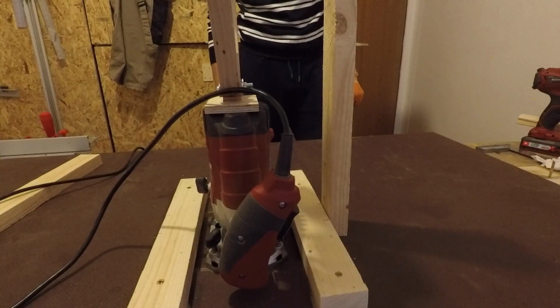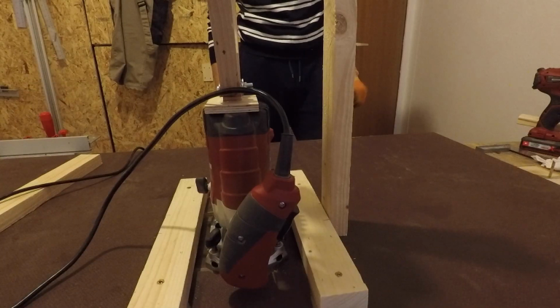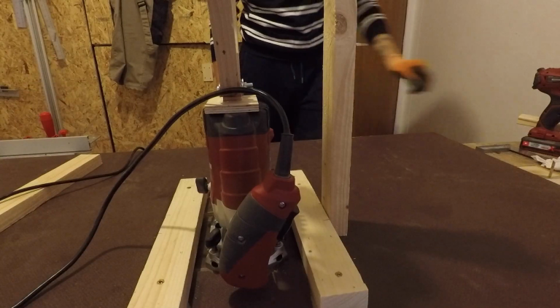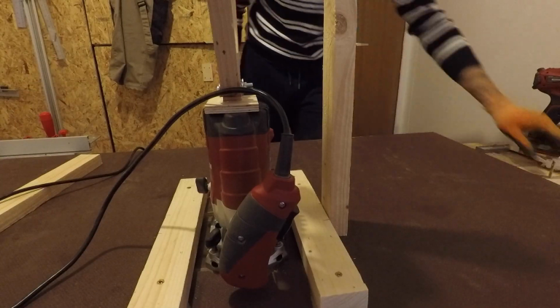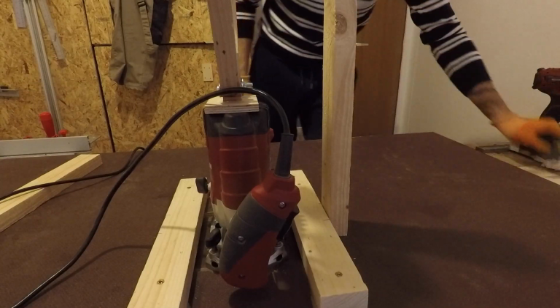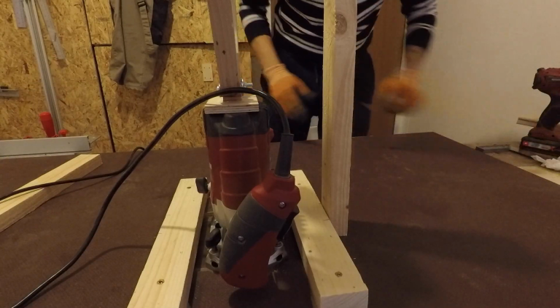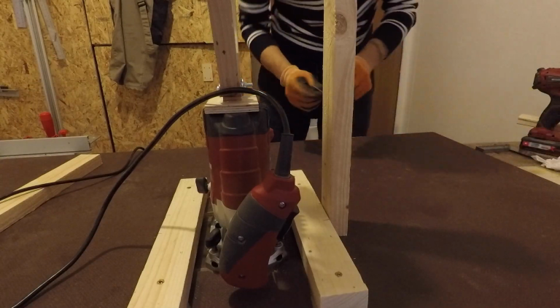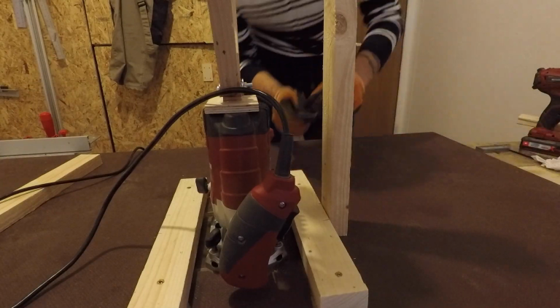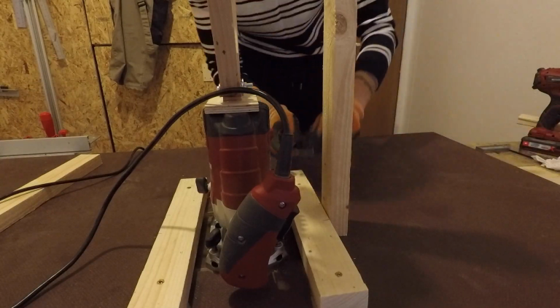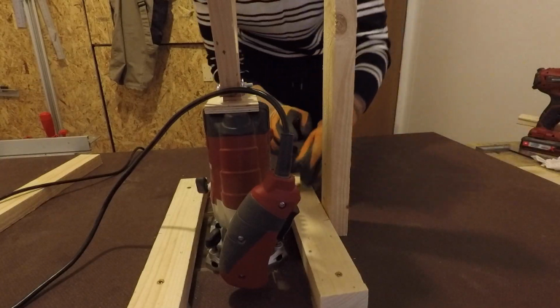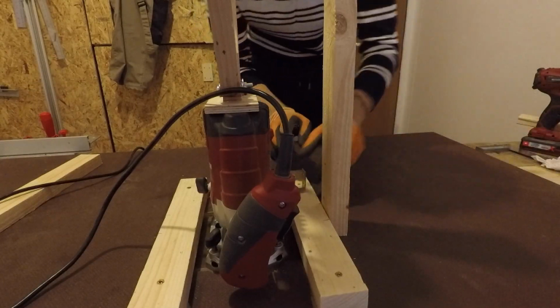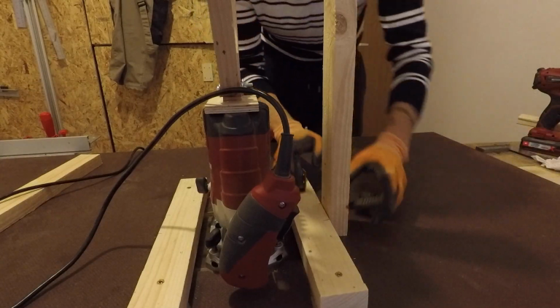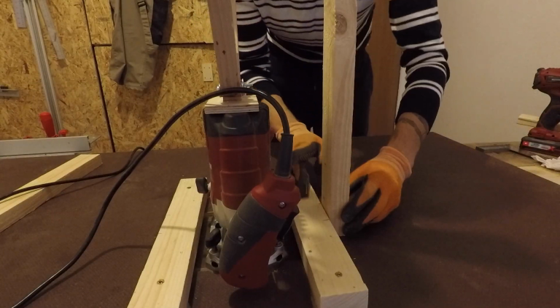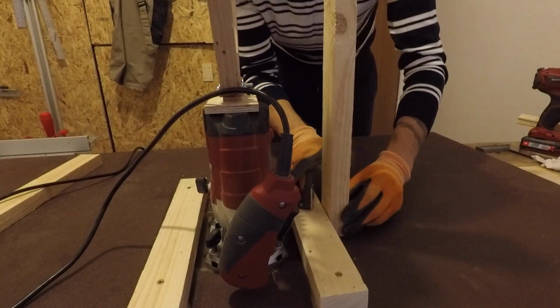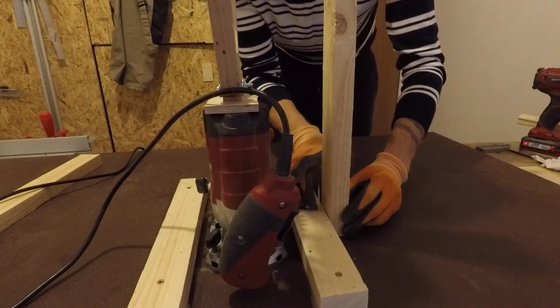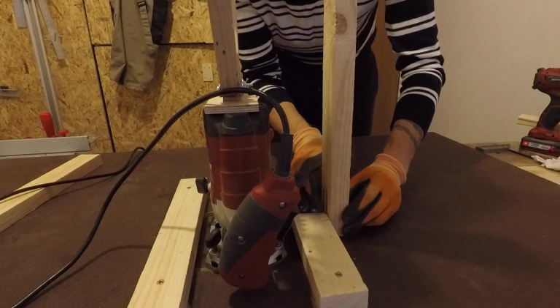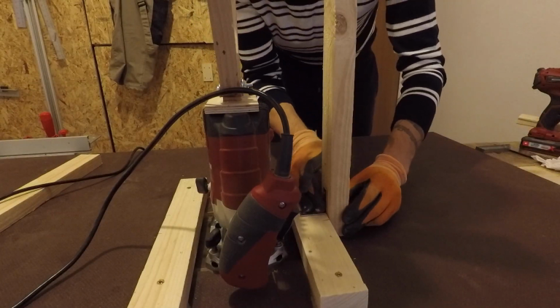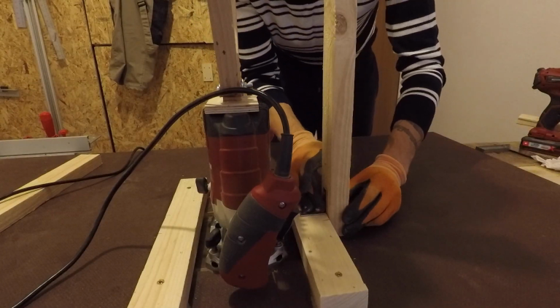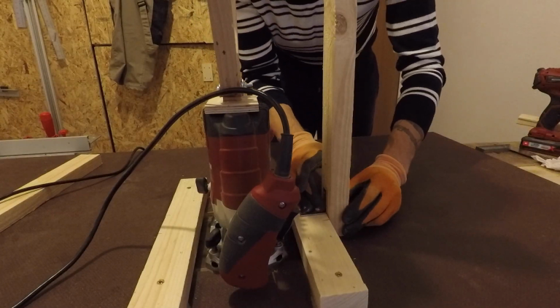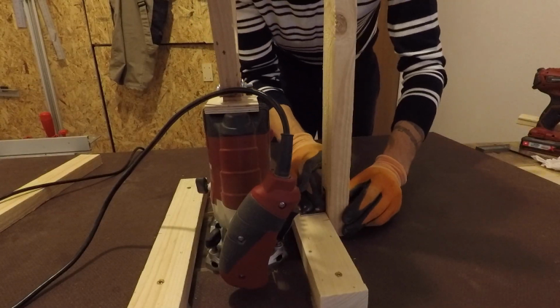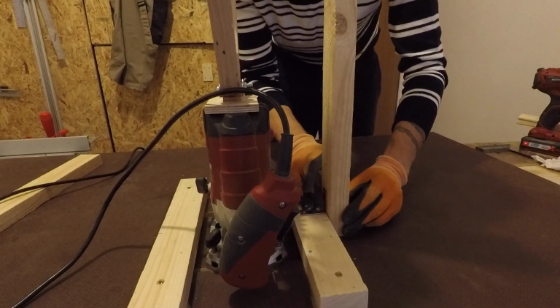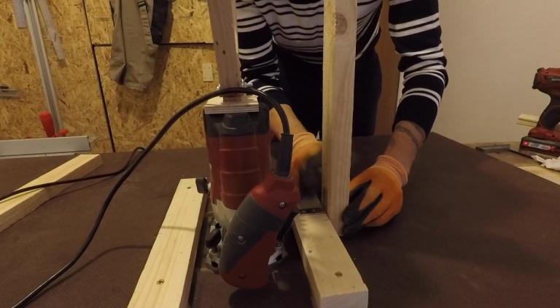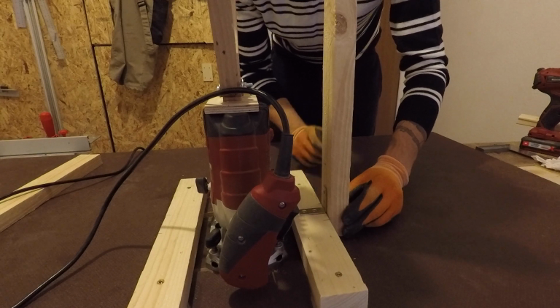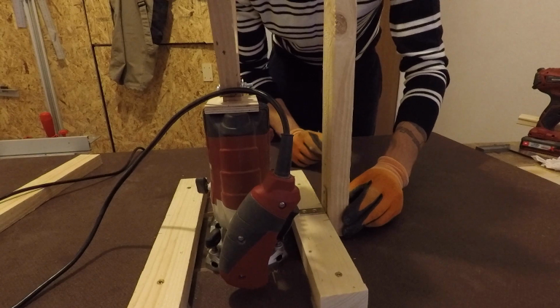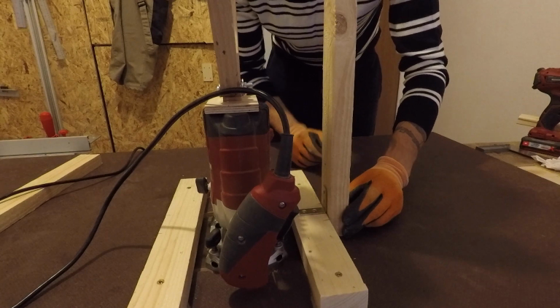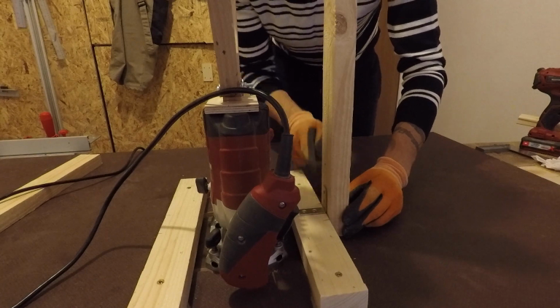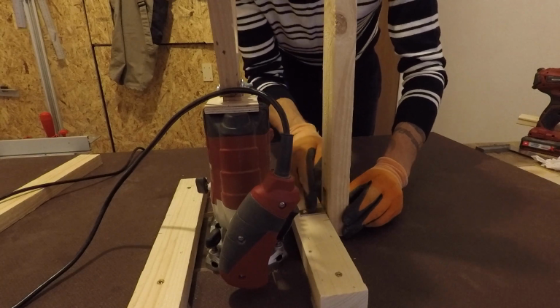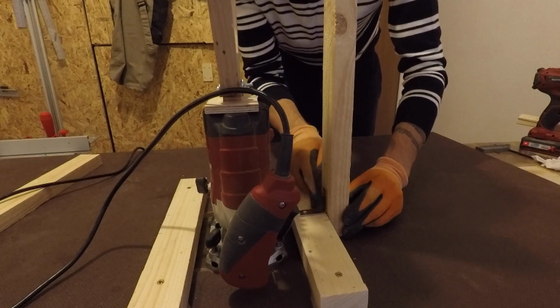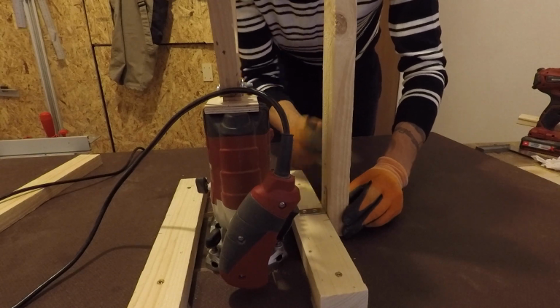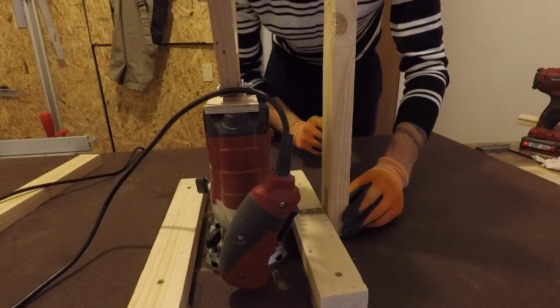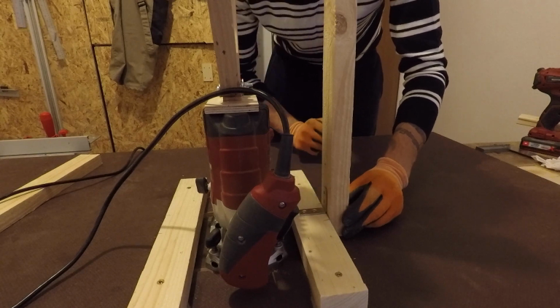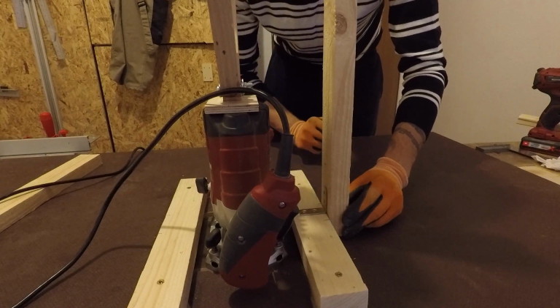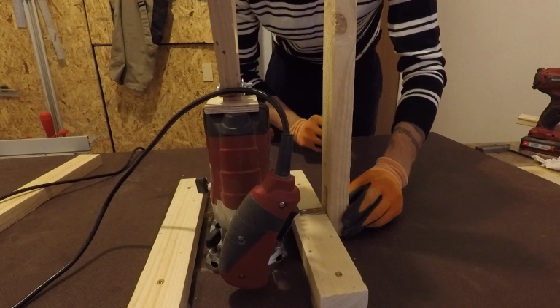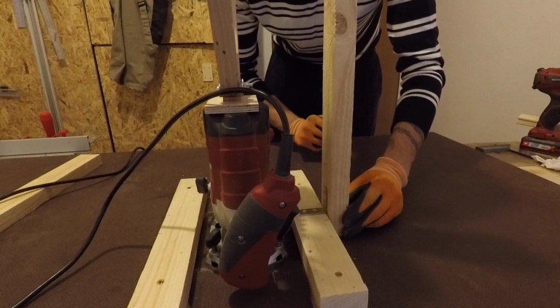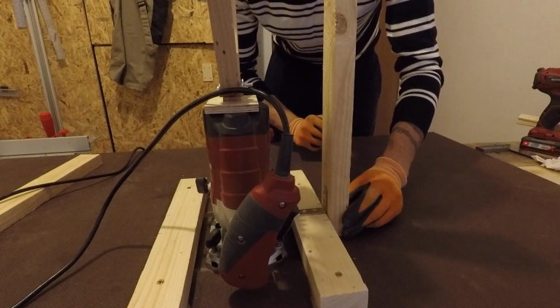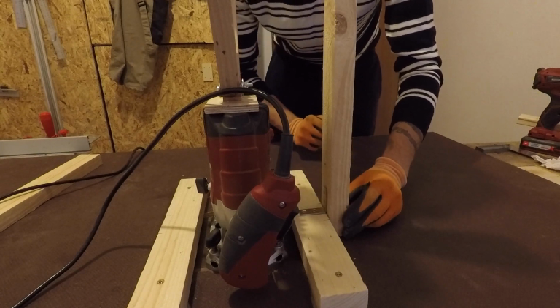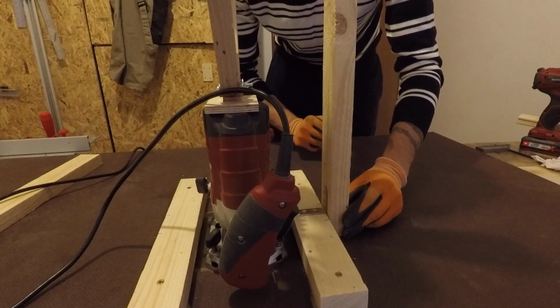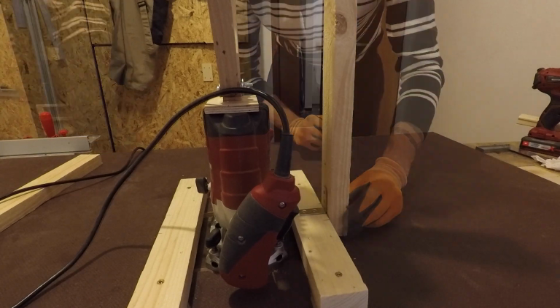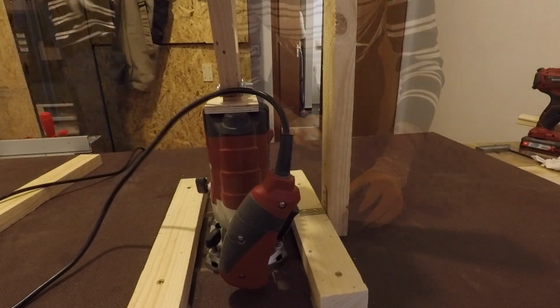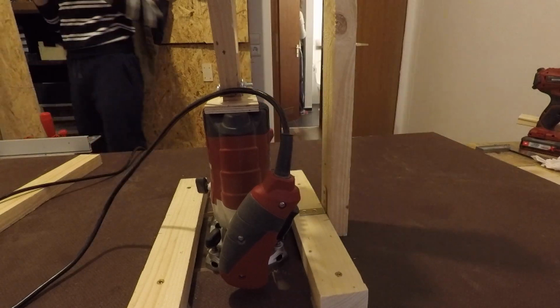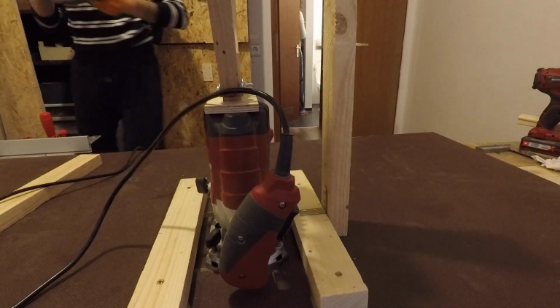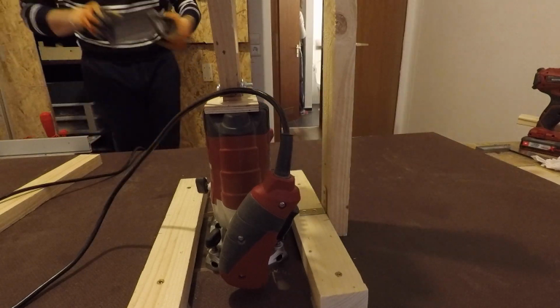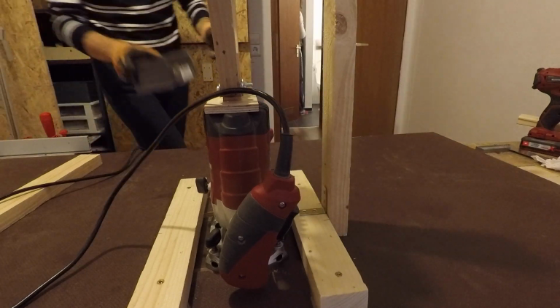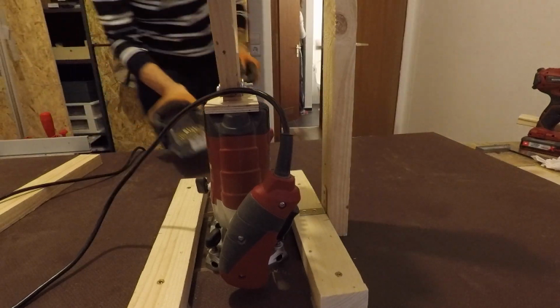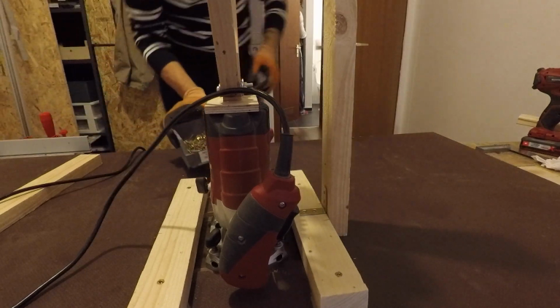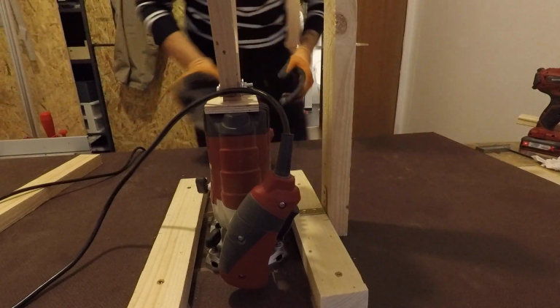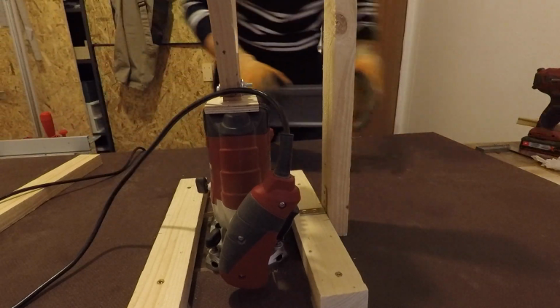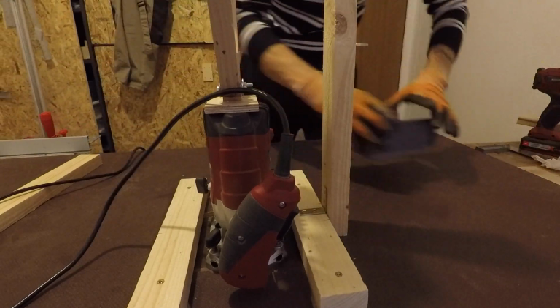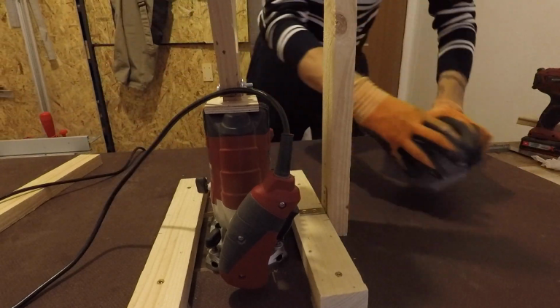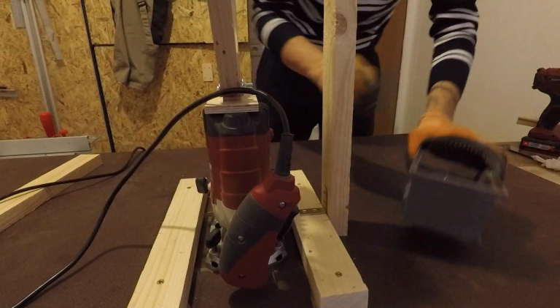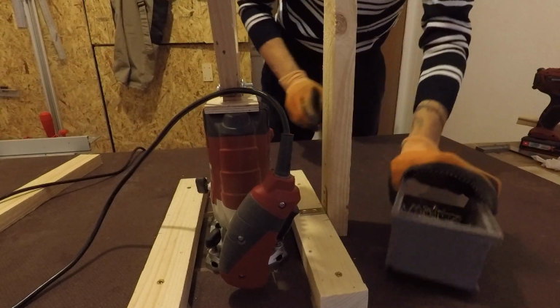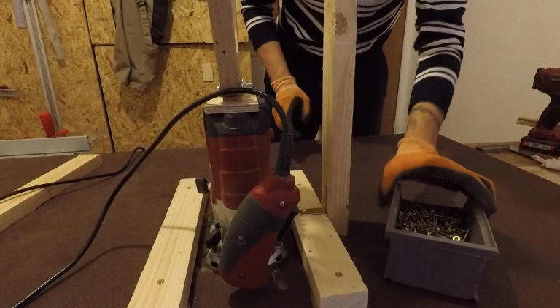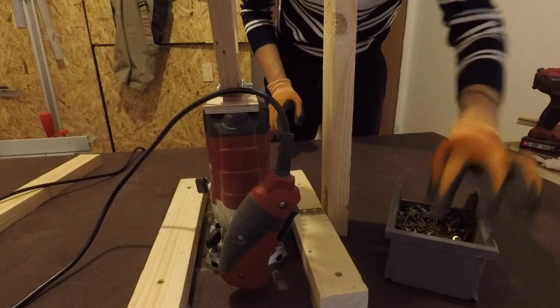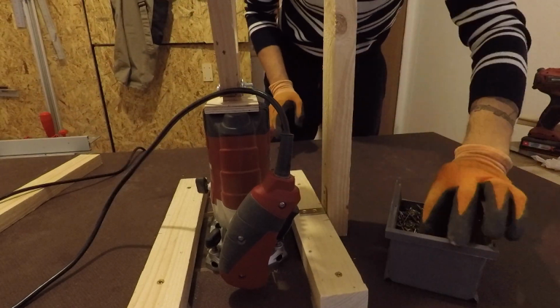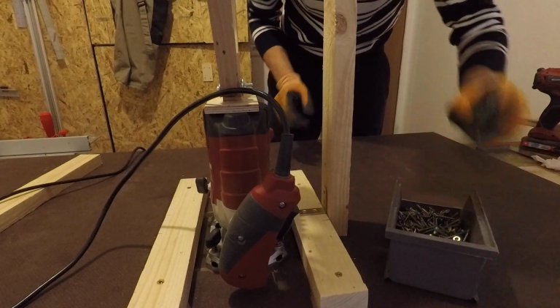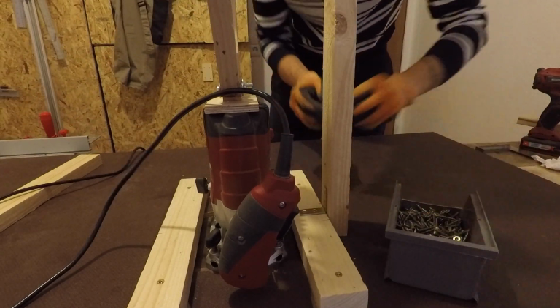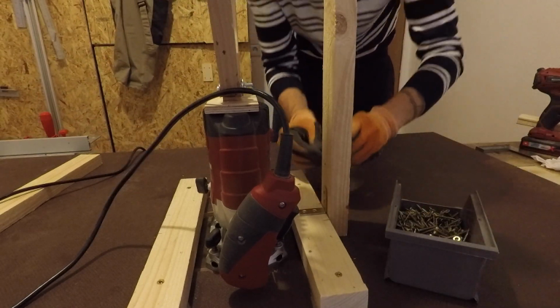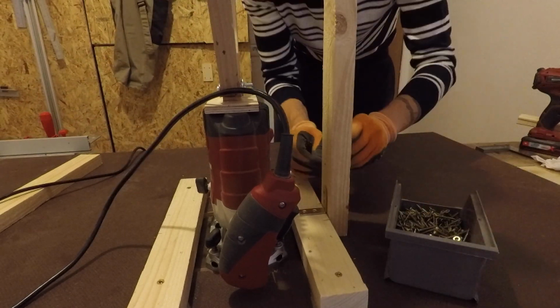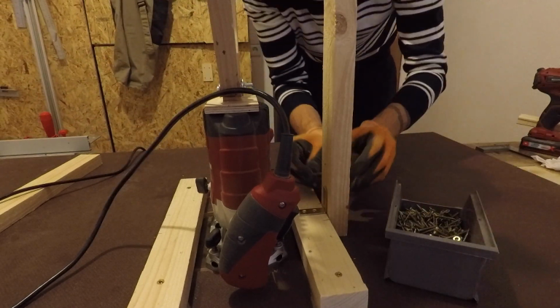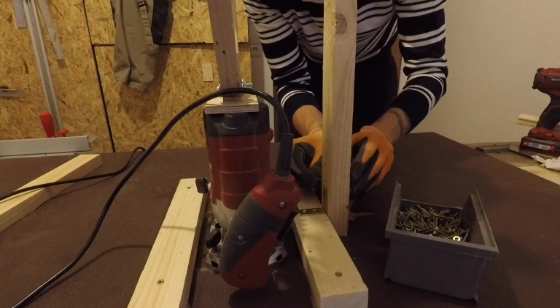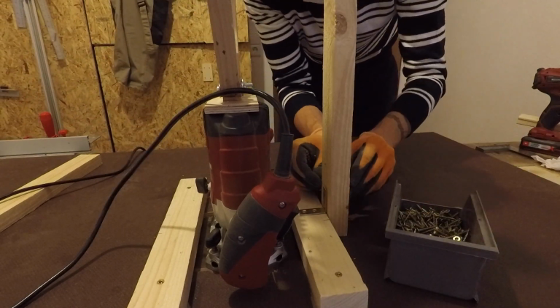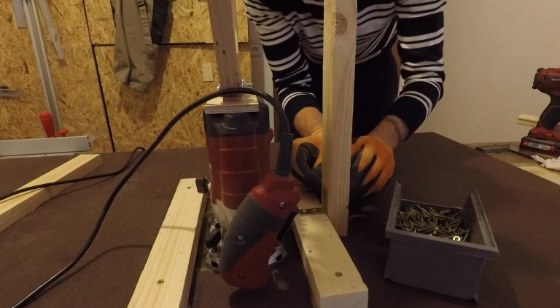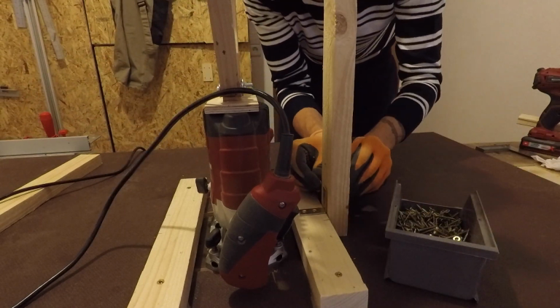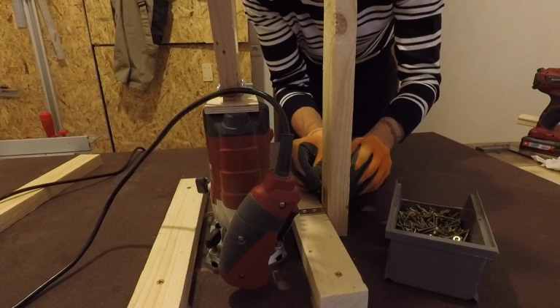It's time now to fix the vertical parts. For this I will use glue, screws, and some metal brackets for extra reinforcement.